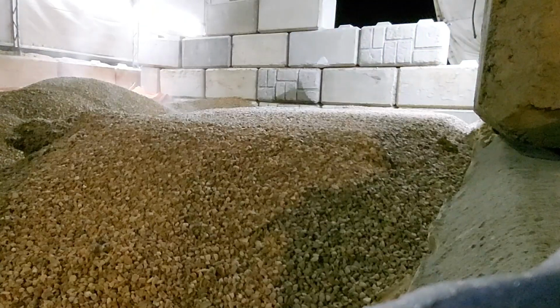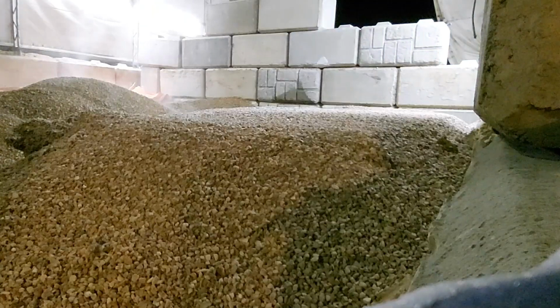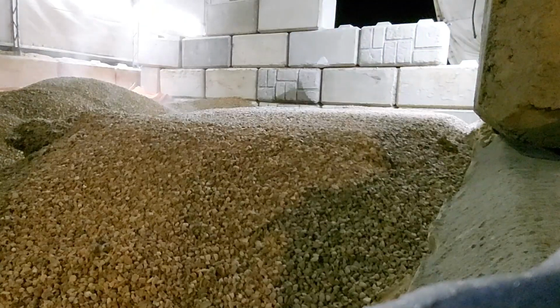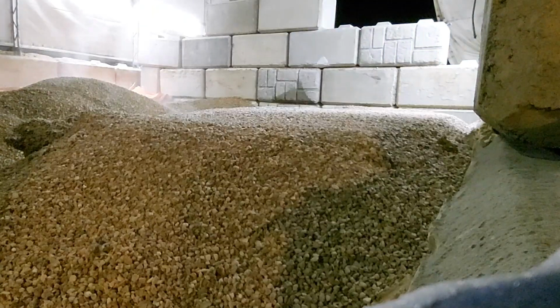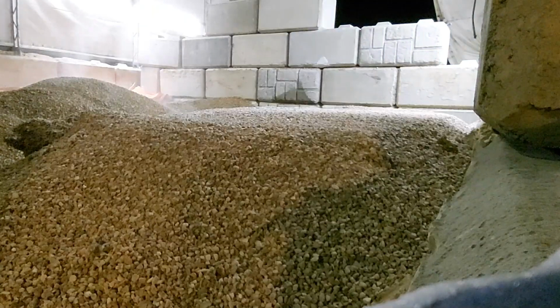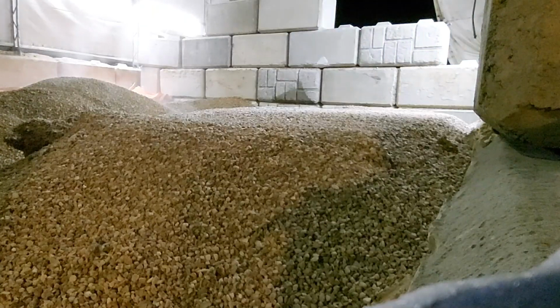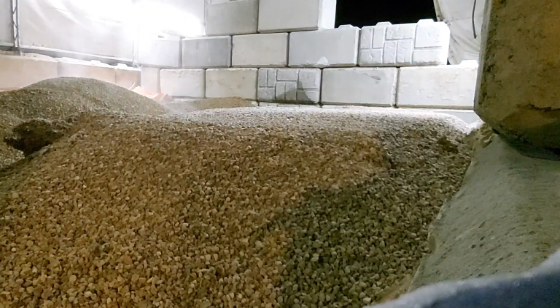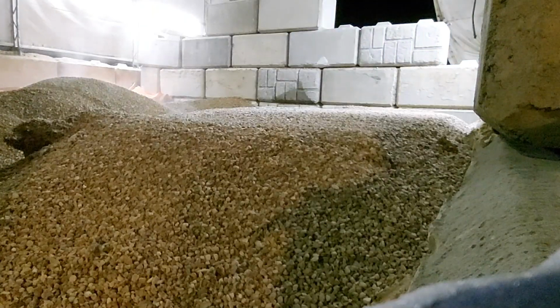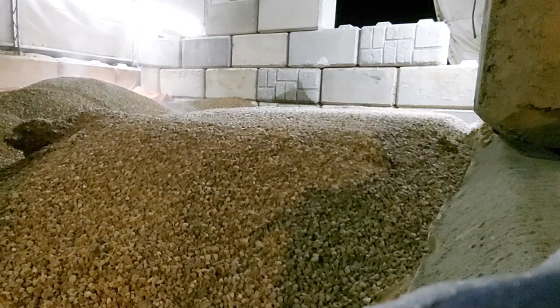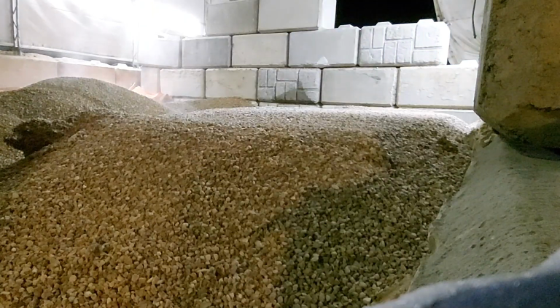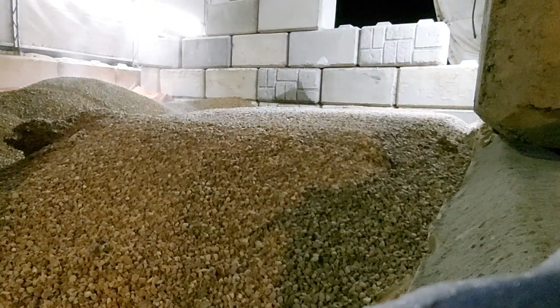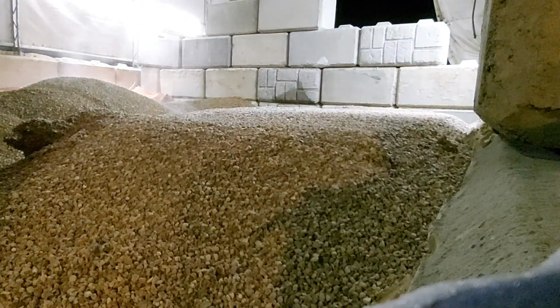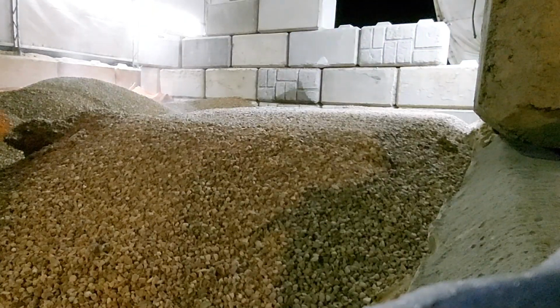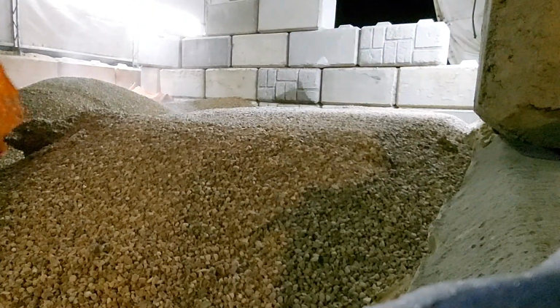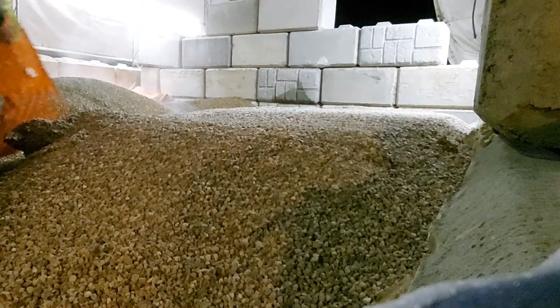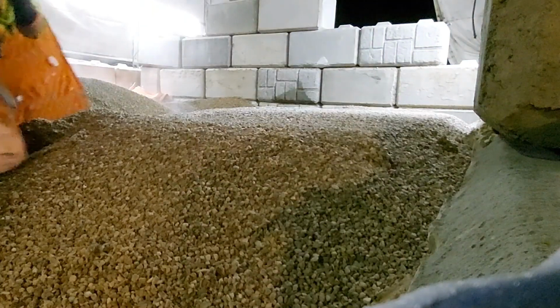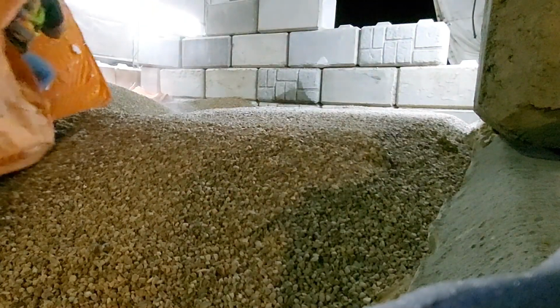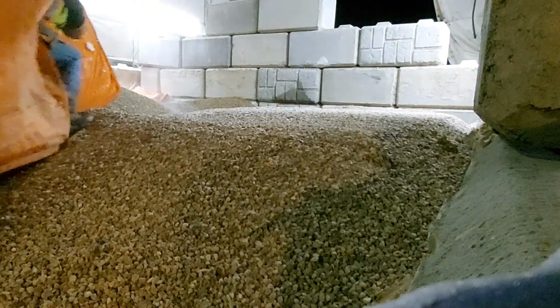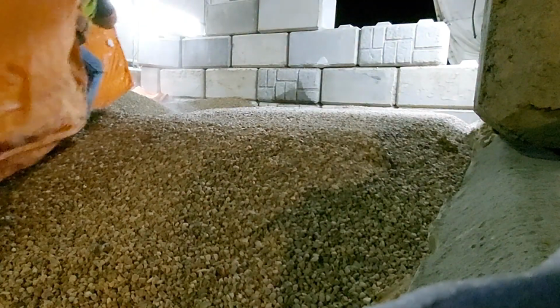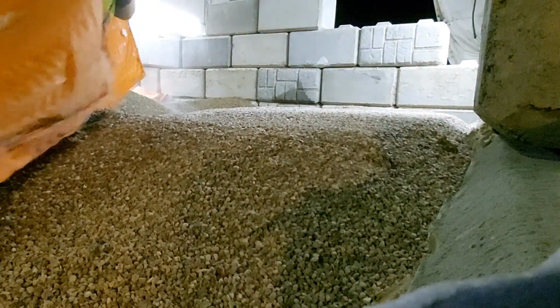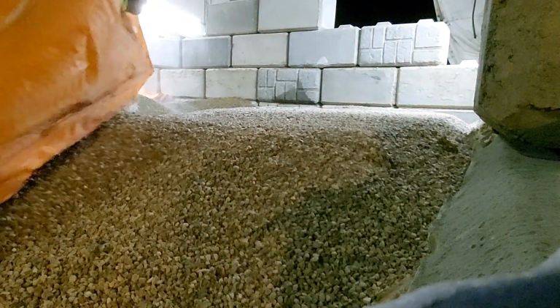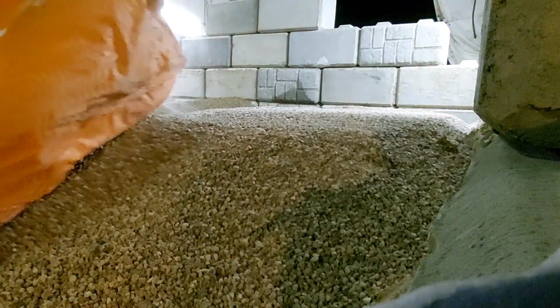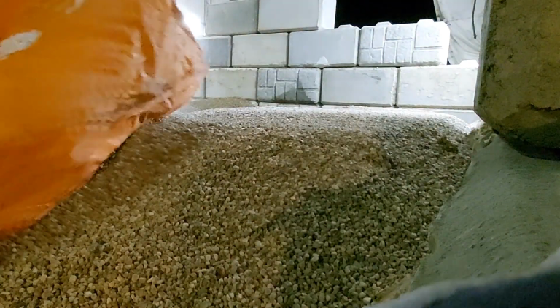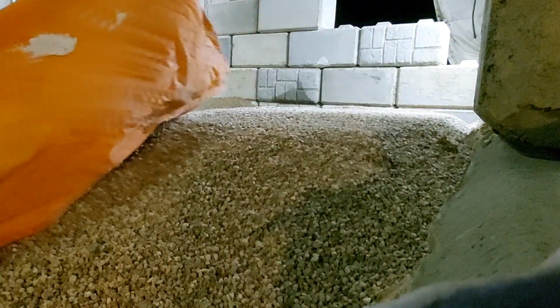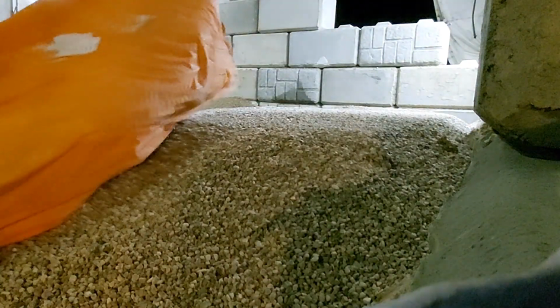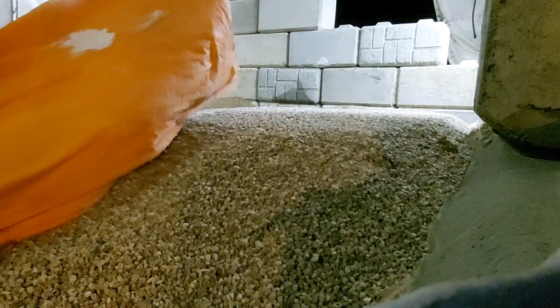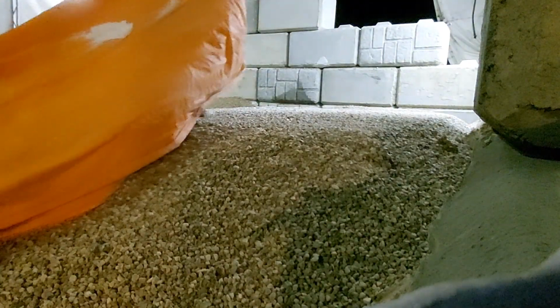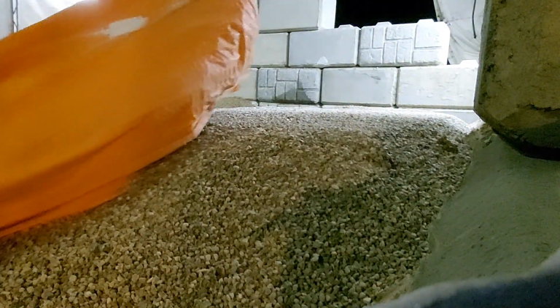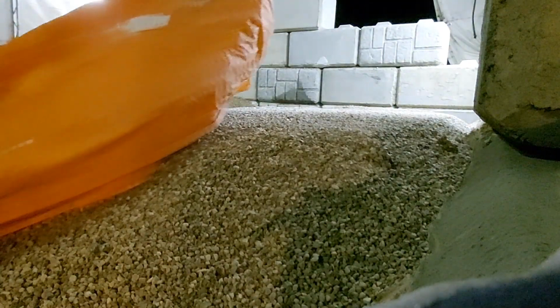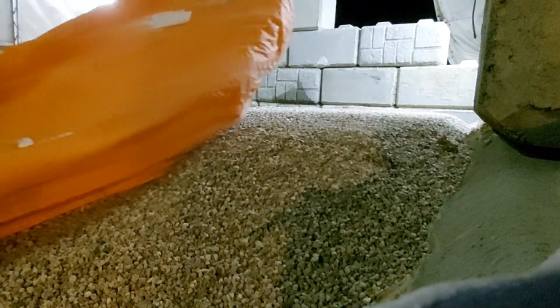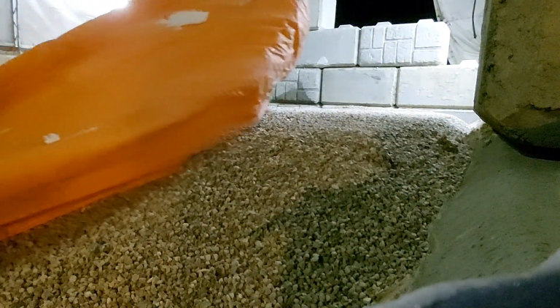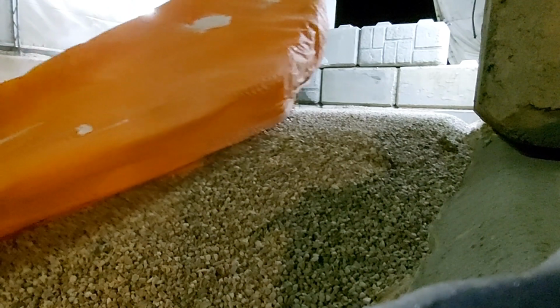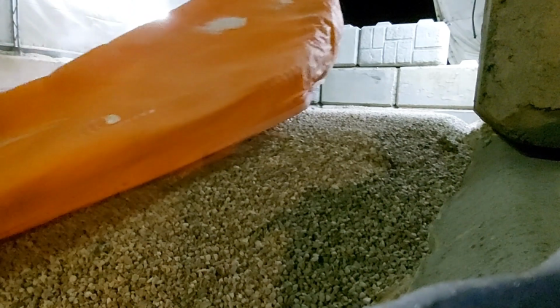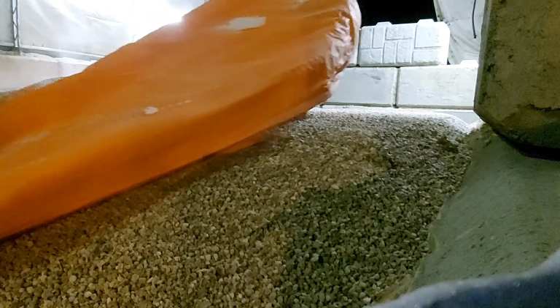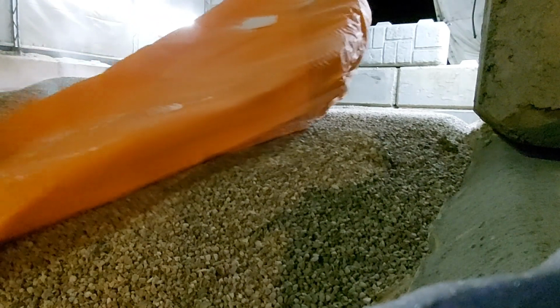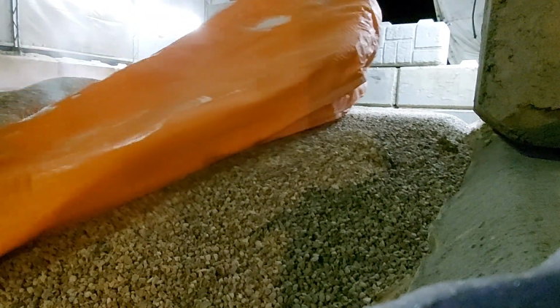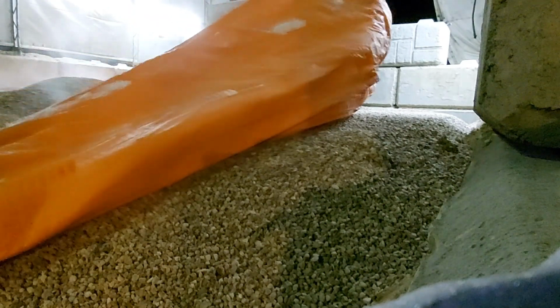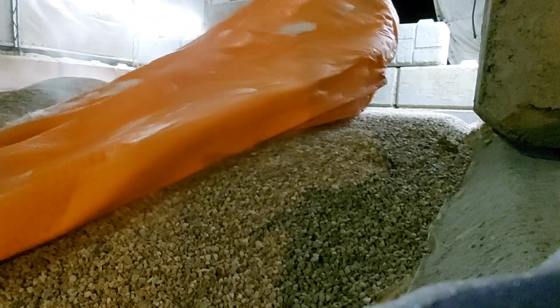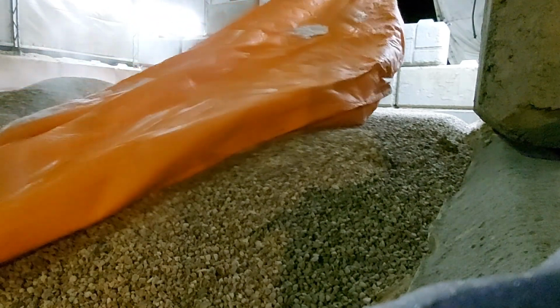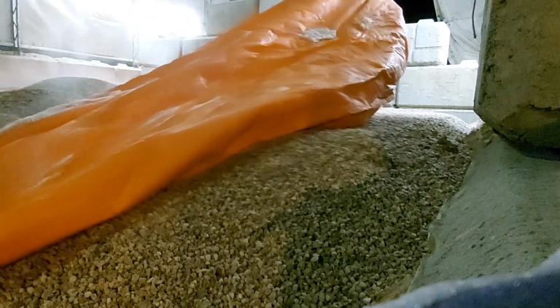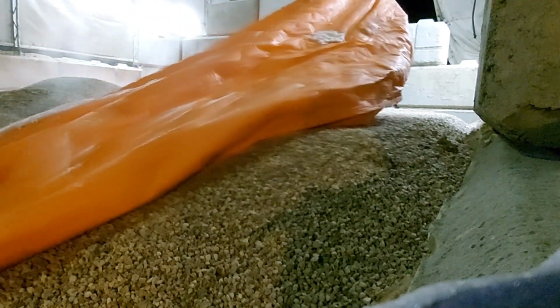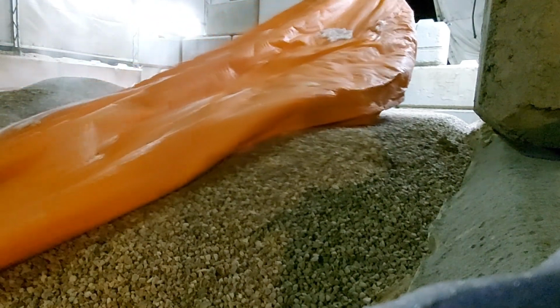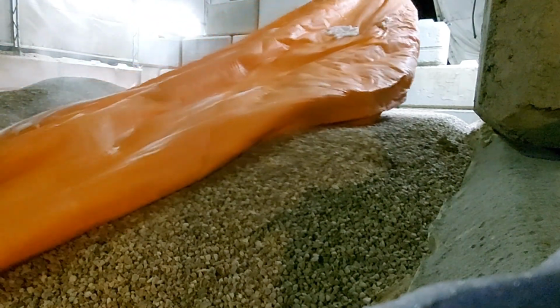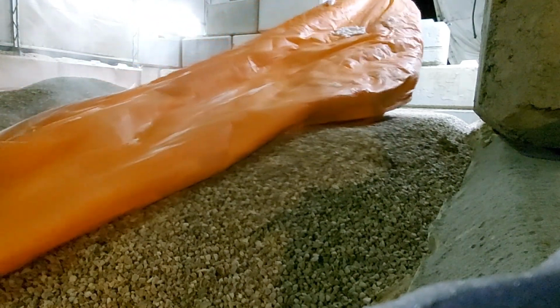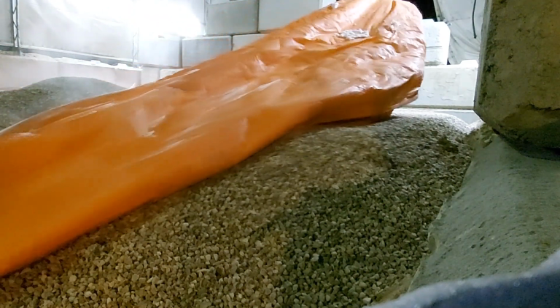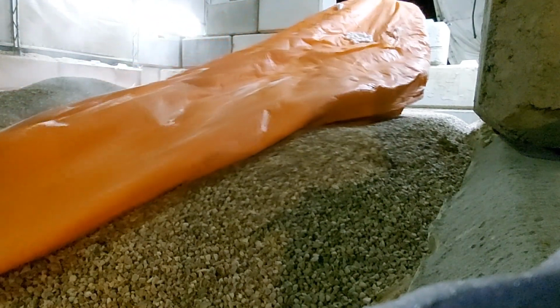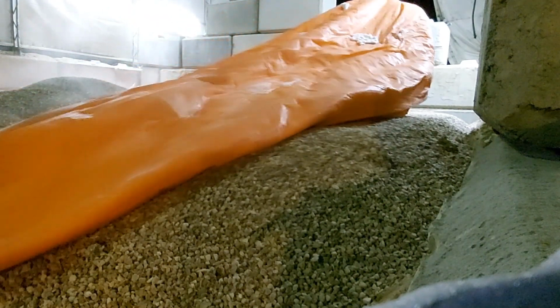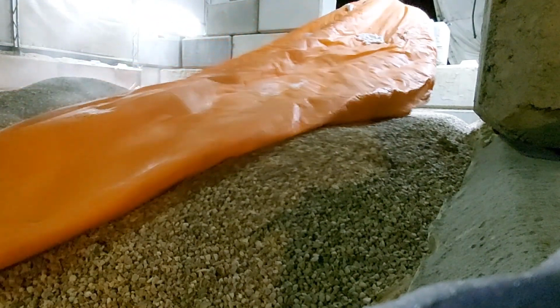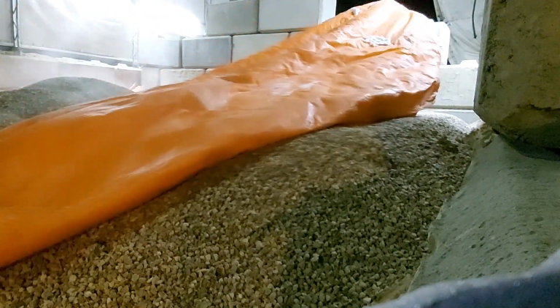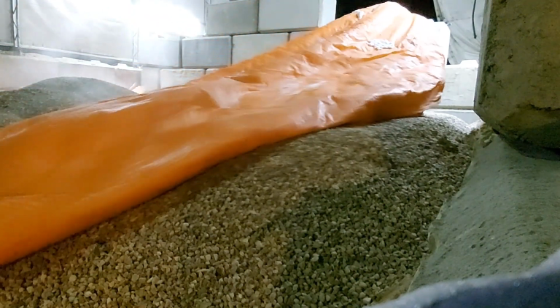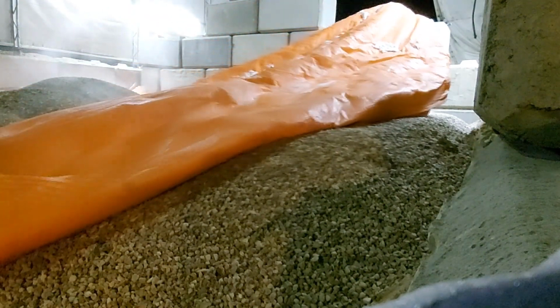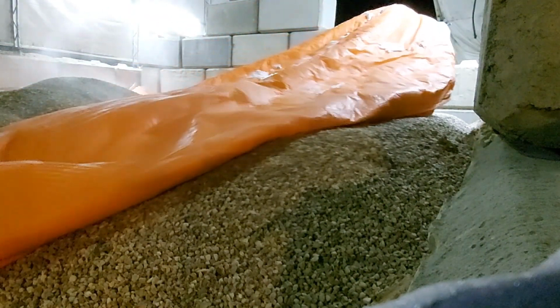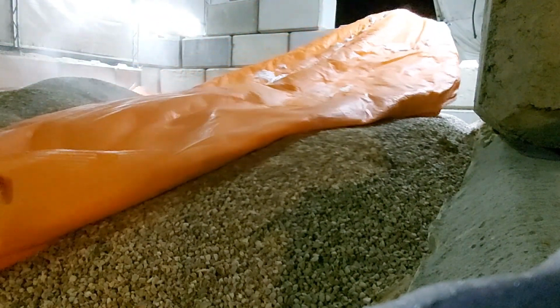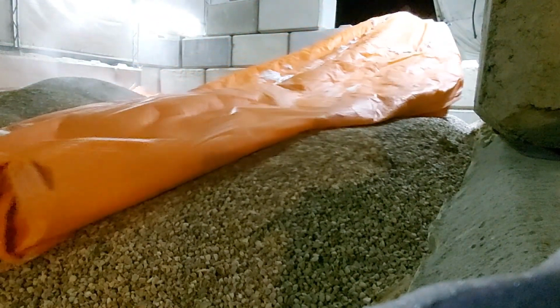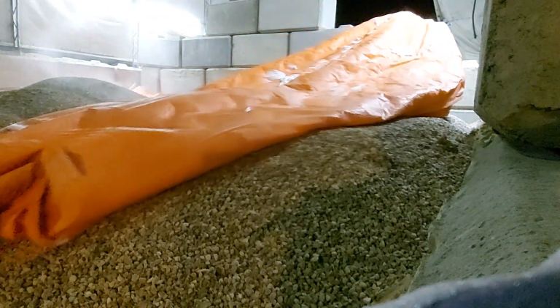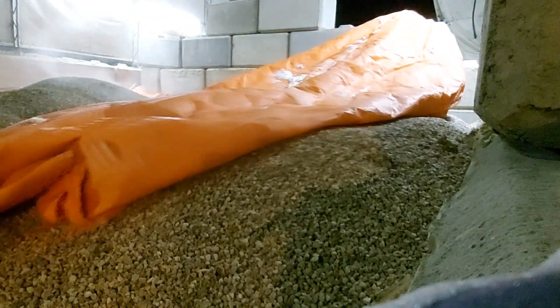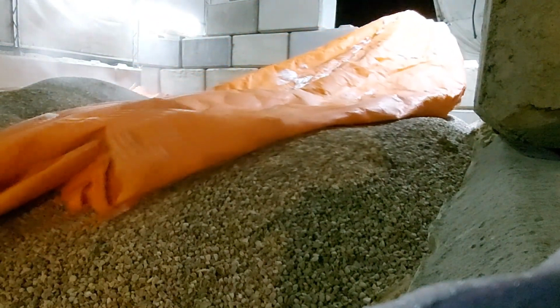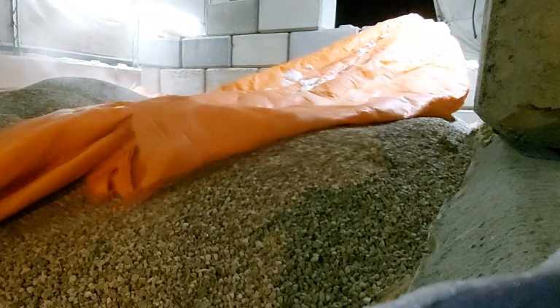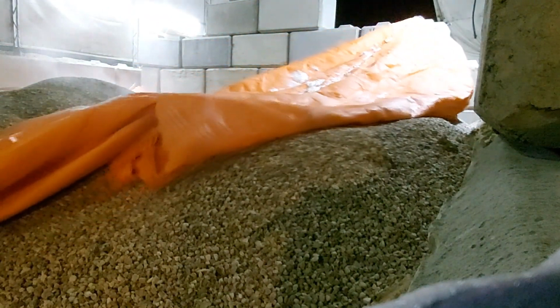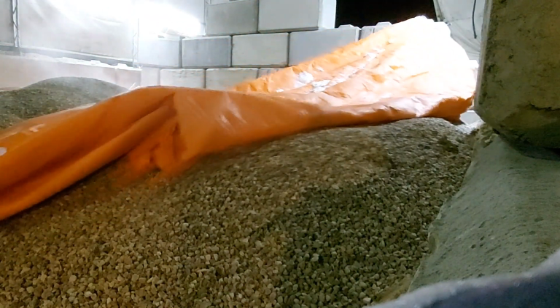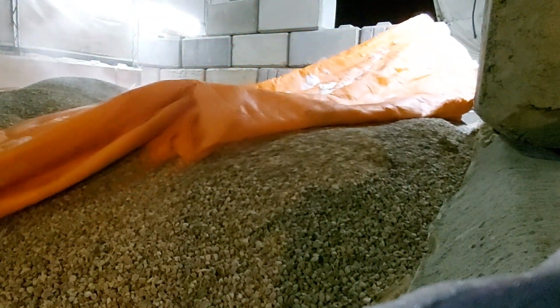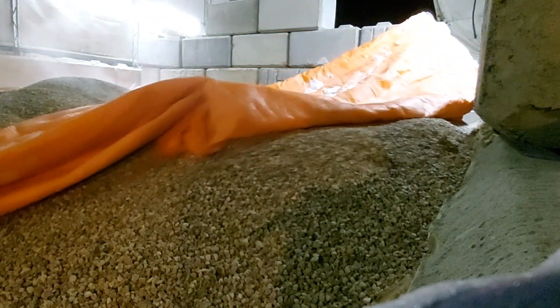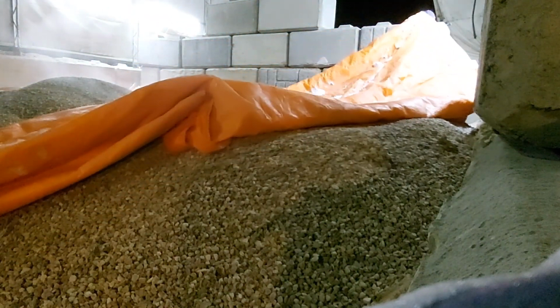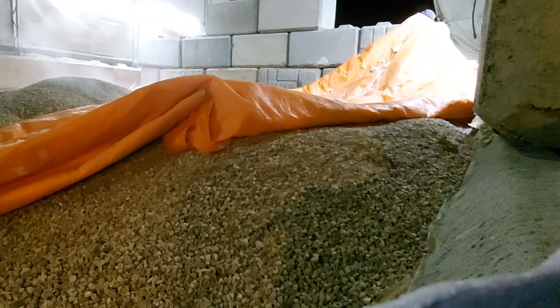And because it gets quite cold in our area, we actually have double tarps on here. For those who don't know, these are insulated tarps.